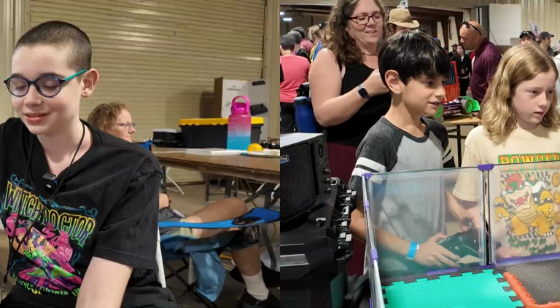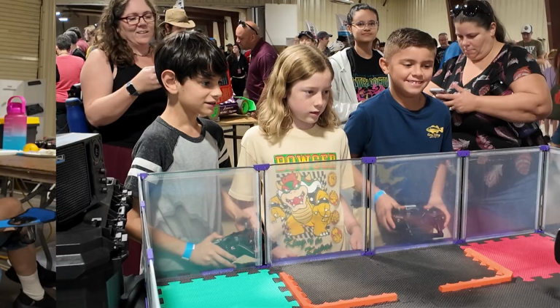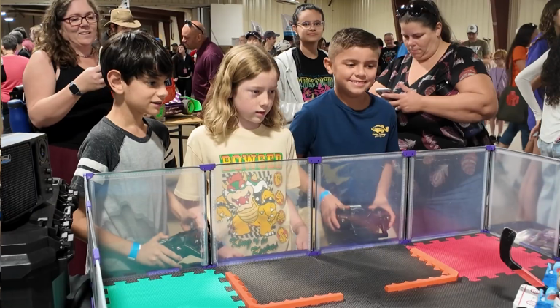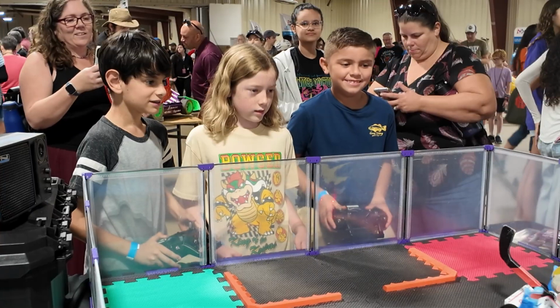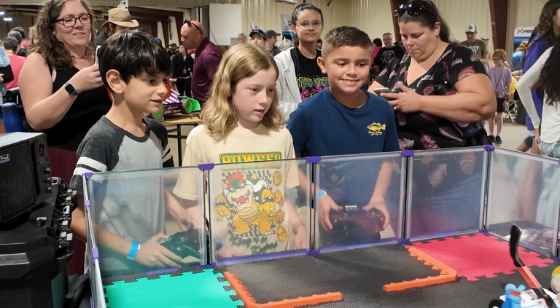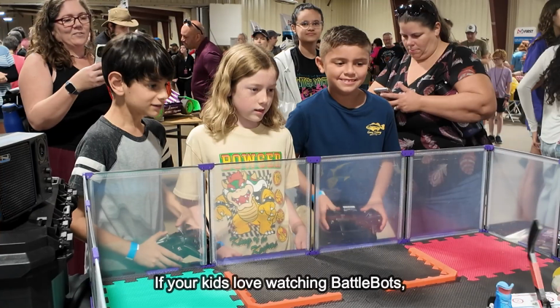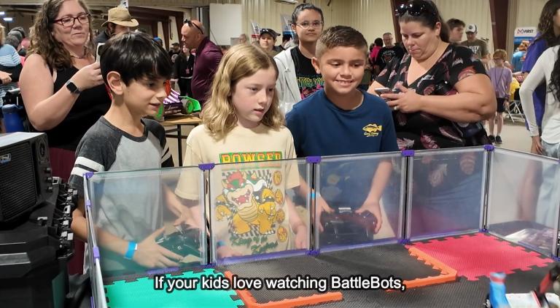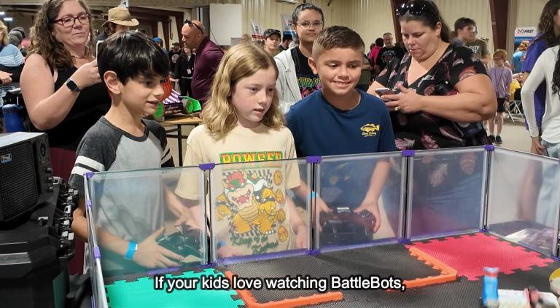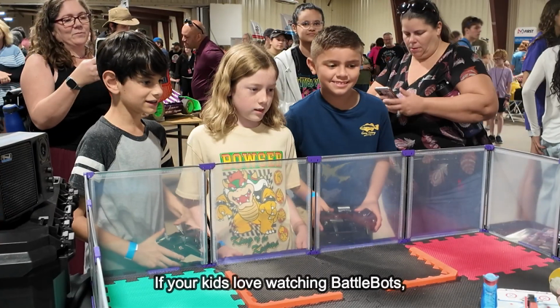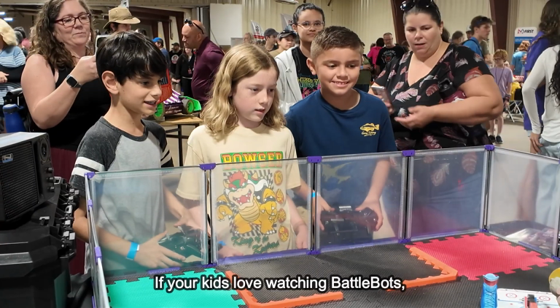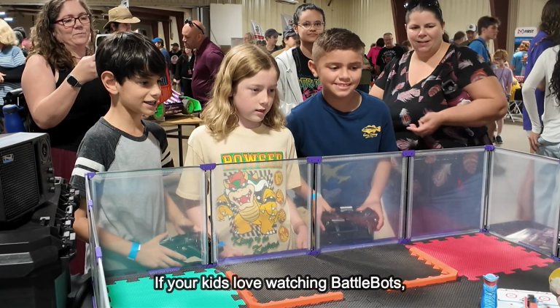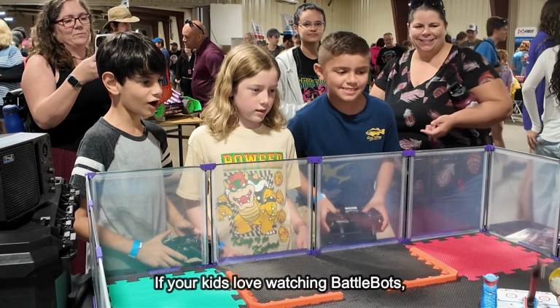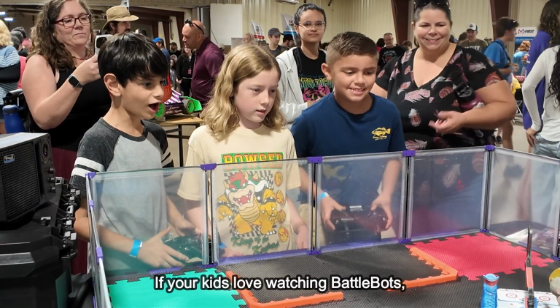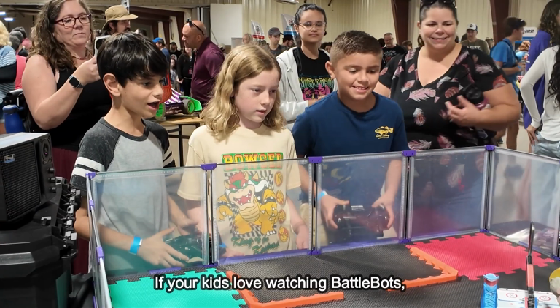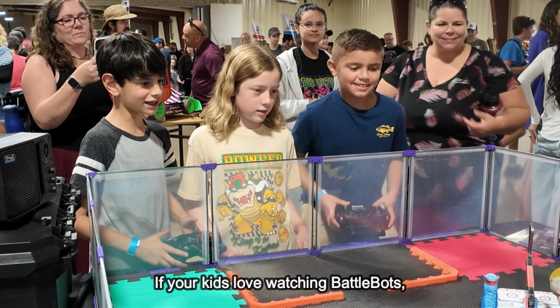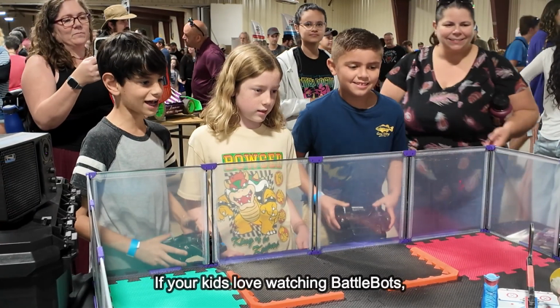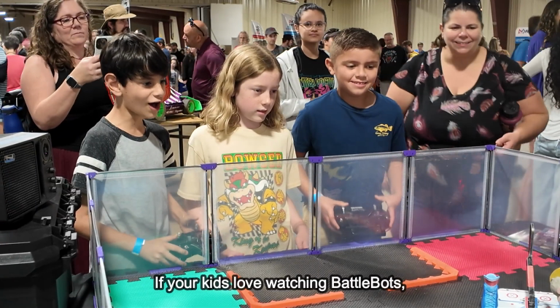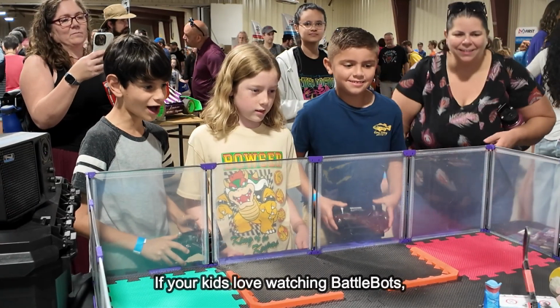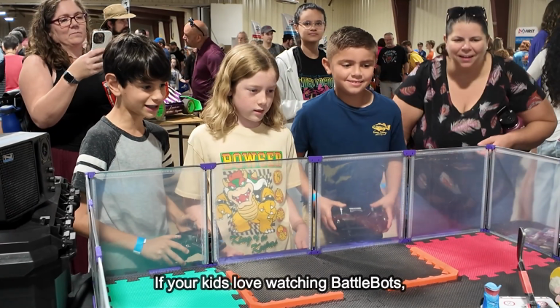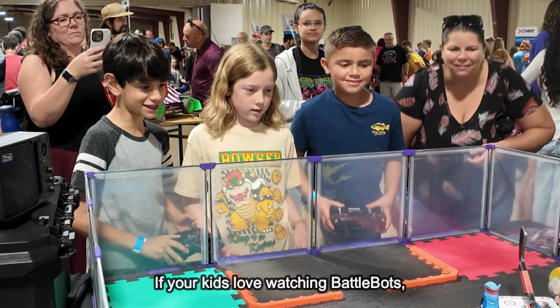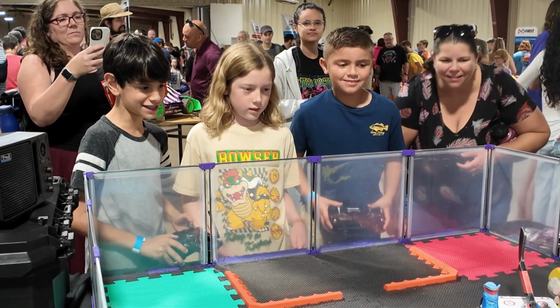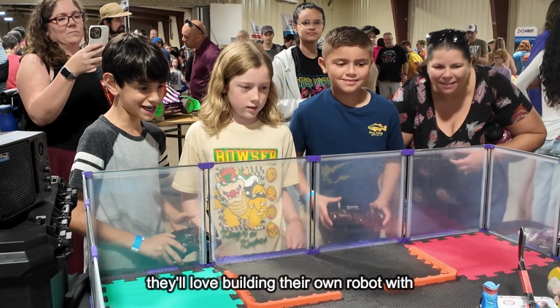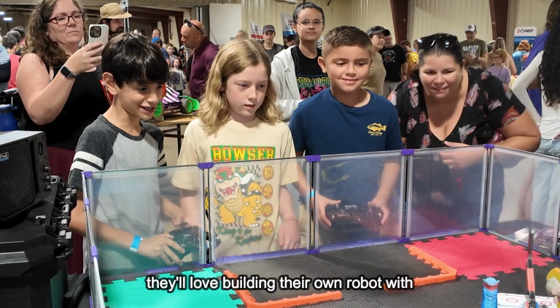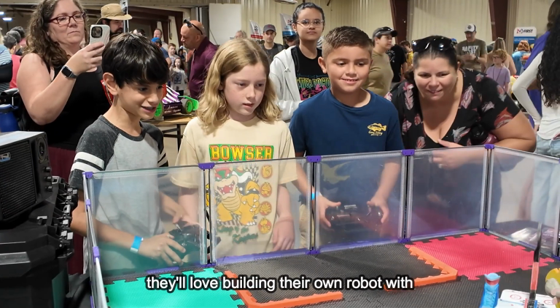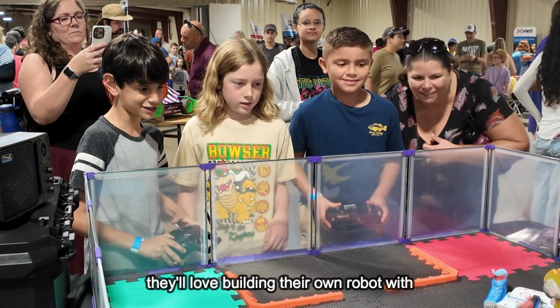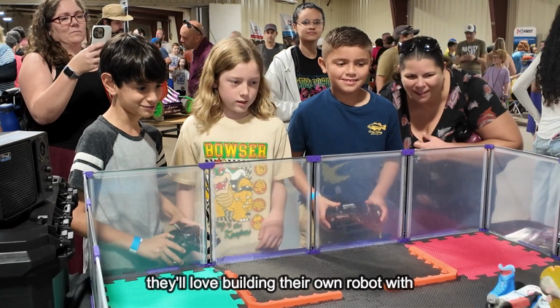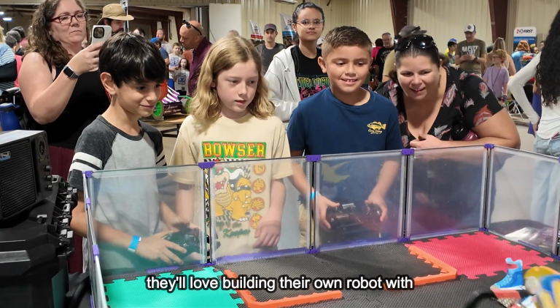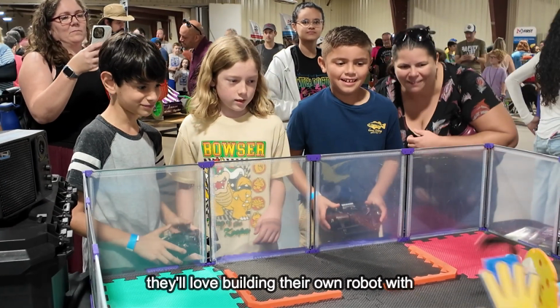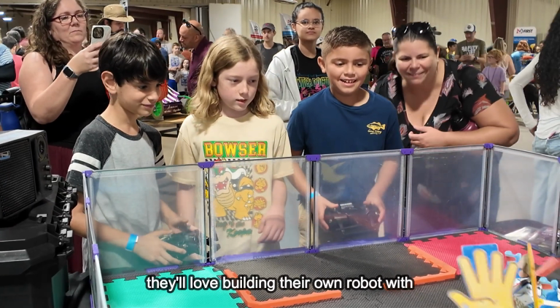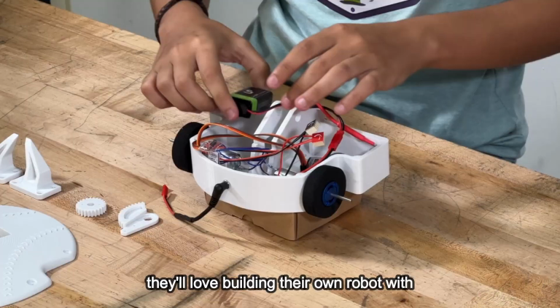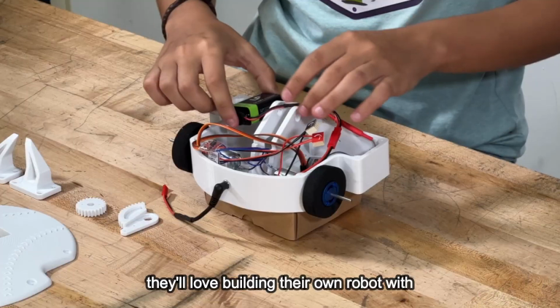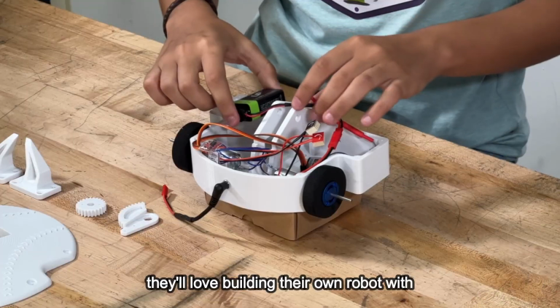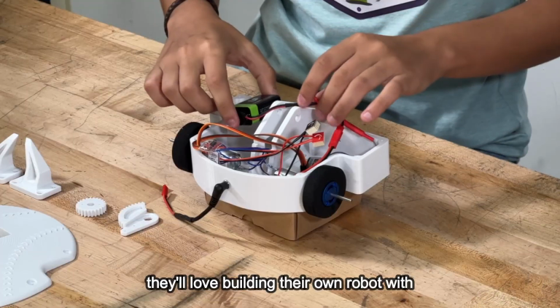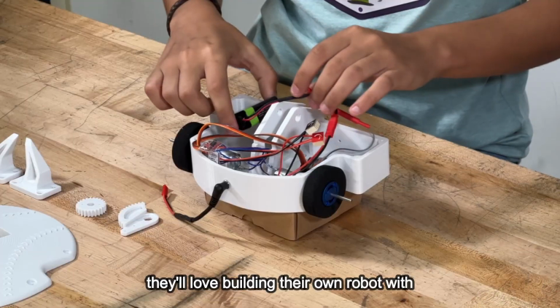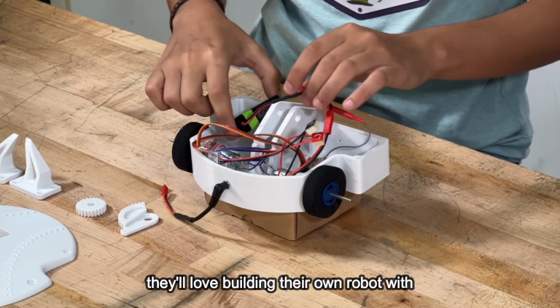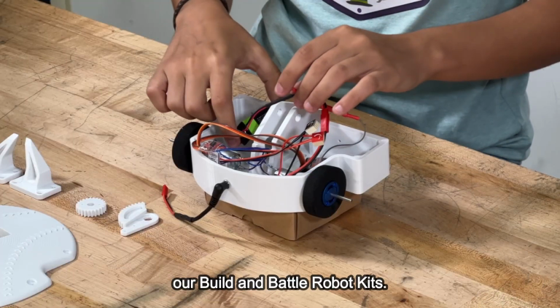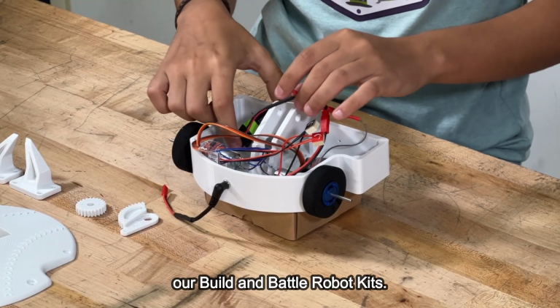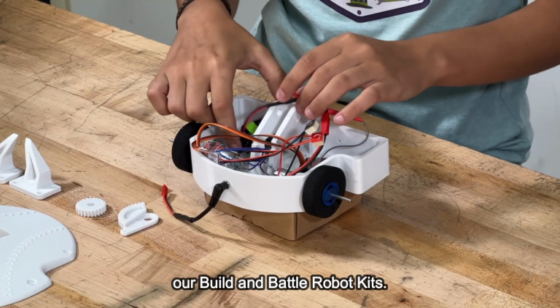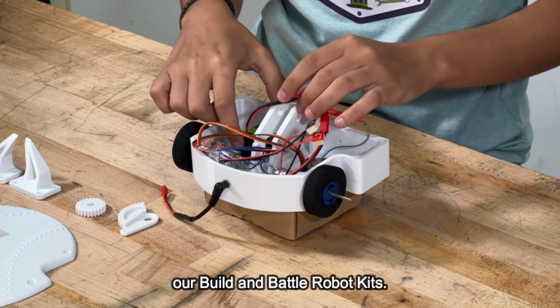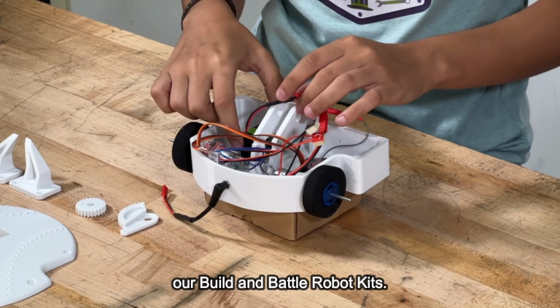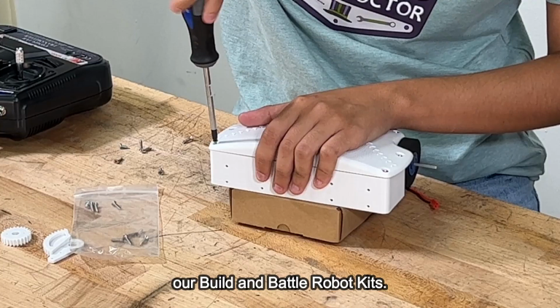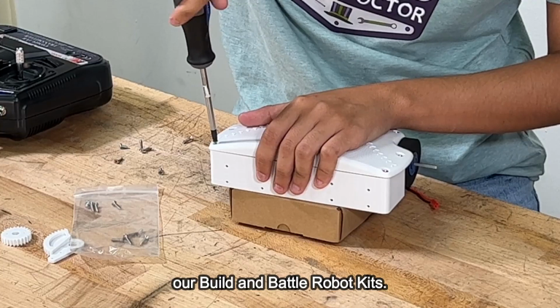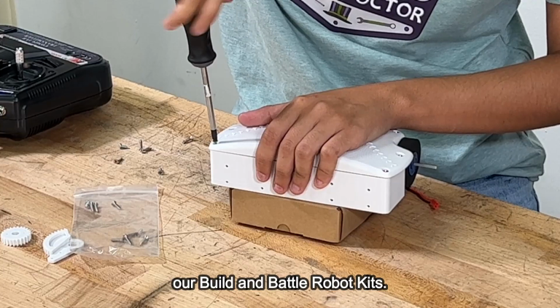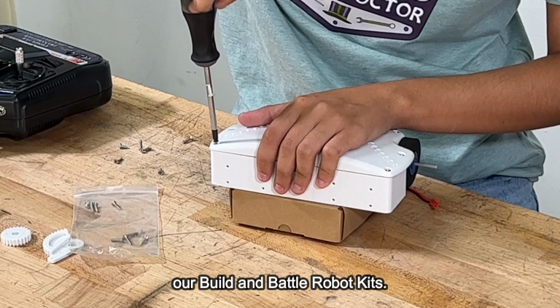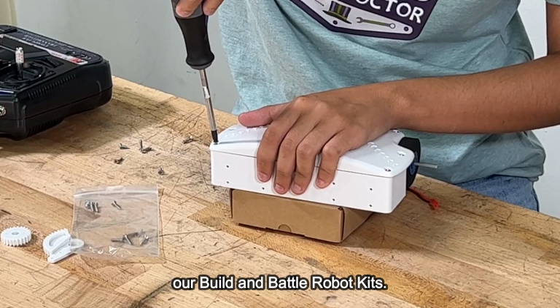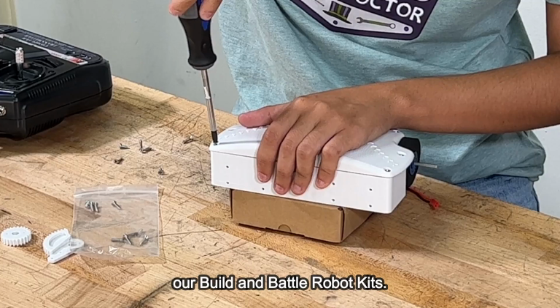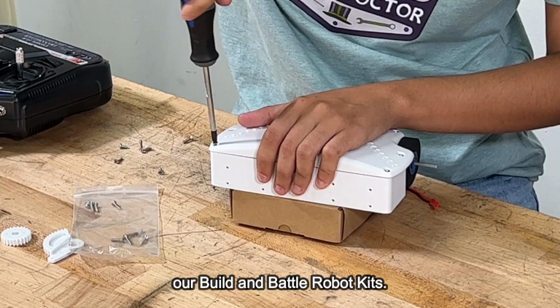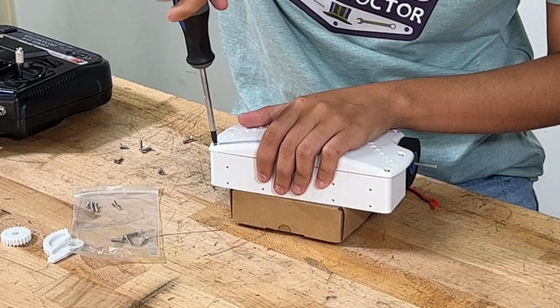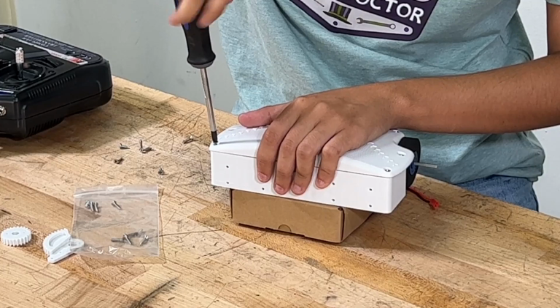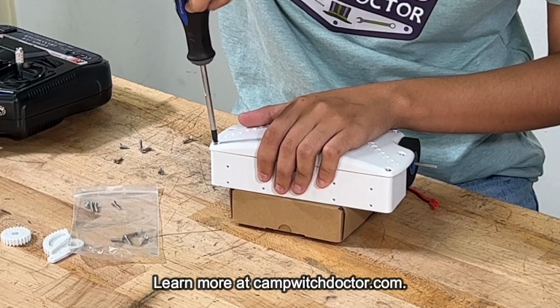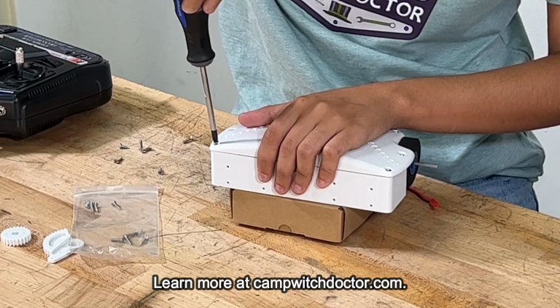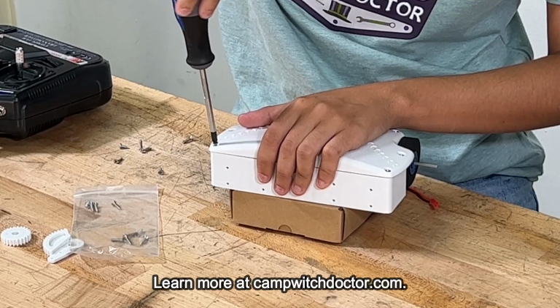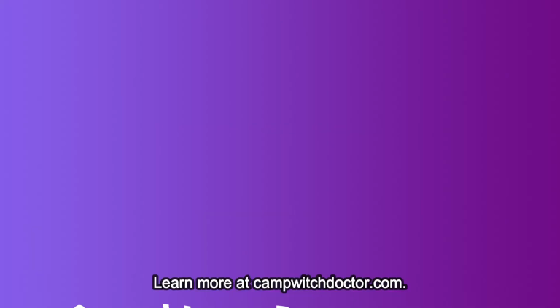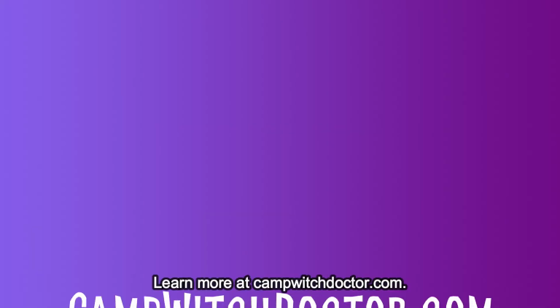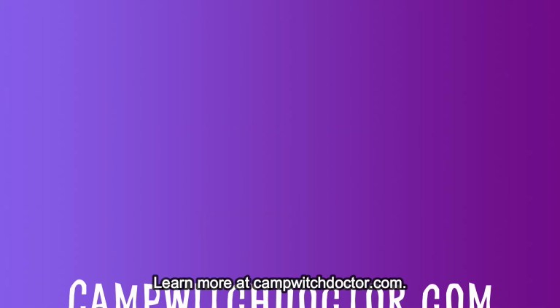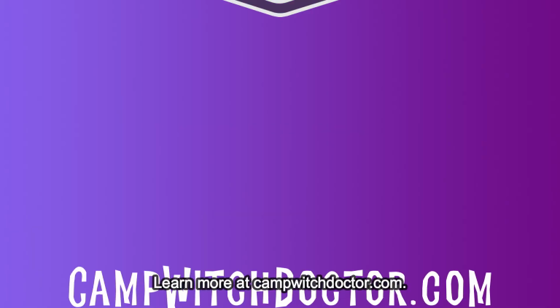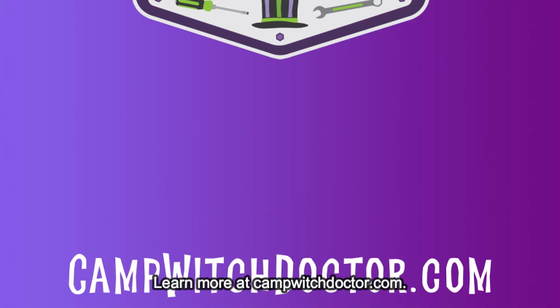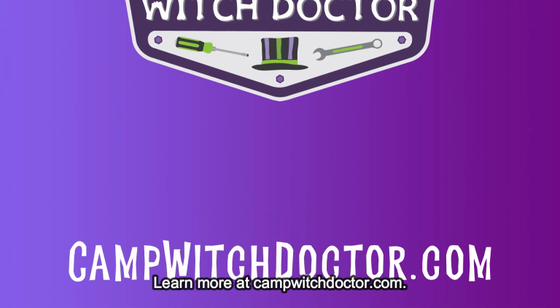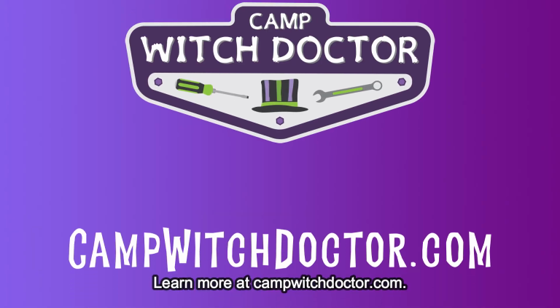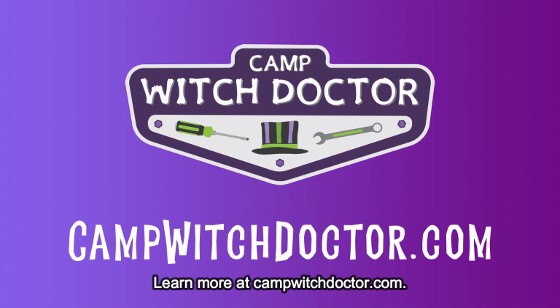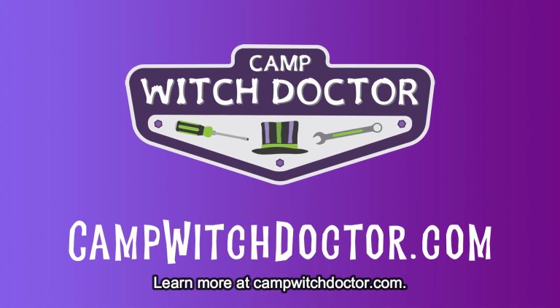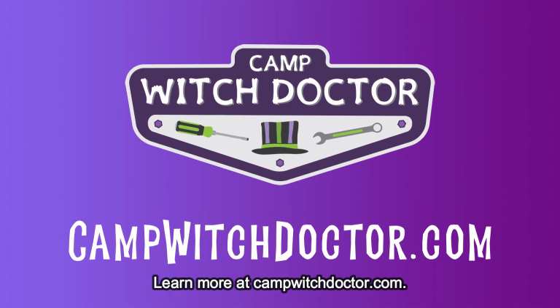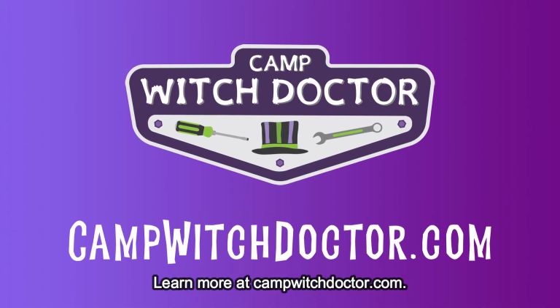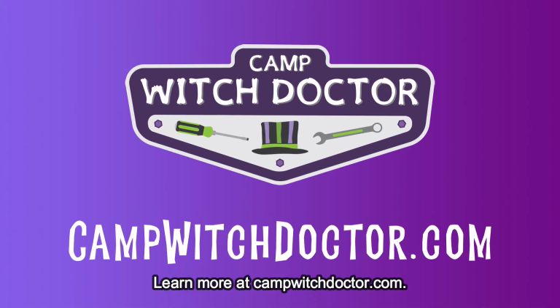If your kids love watching BattleBots, they'll love building their own robot with their Build and Battle robot kits. Learn more at CampWitchDoctor.com.